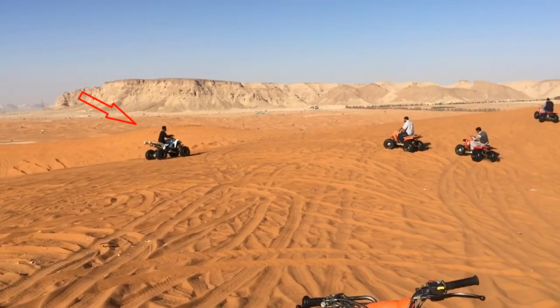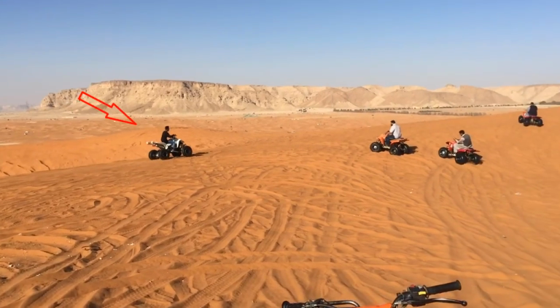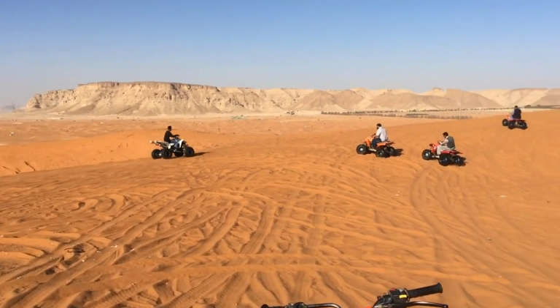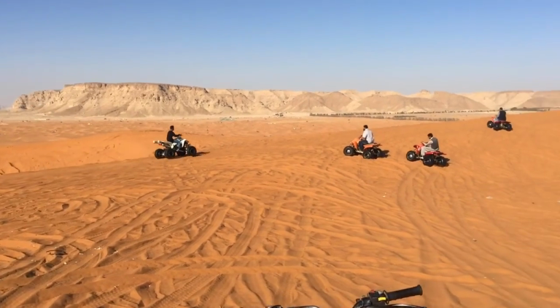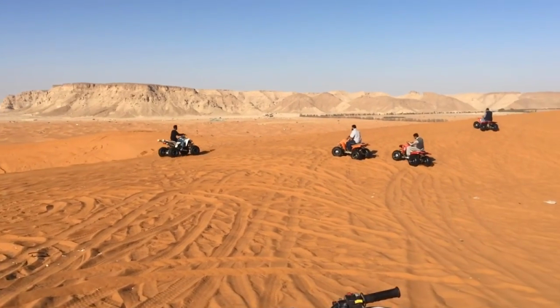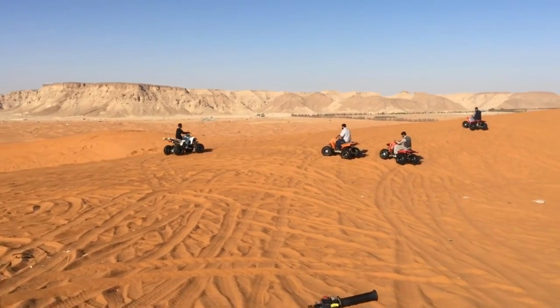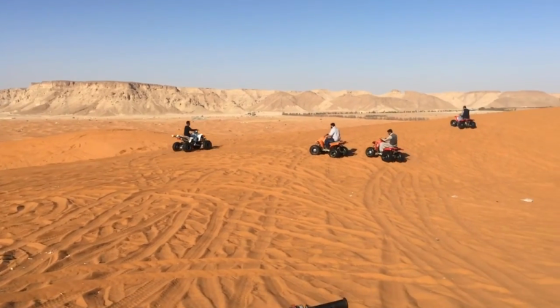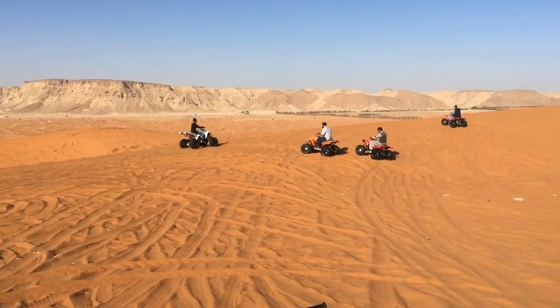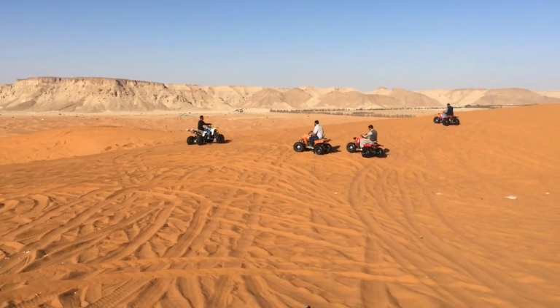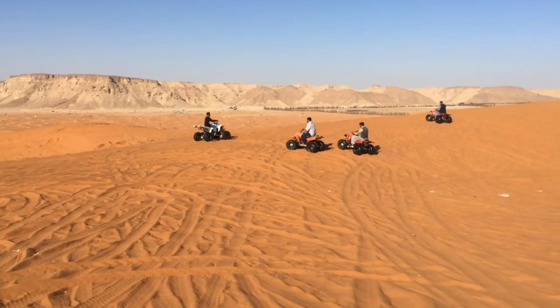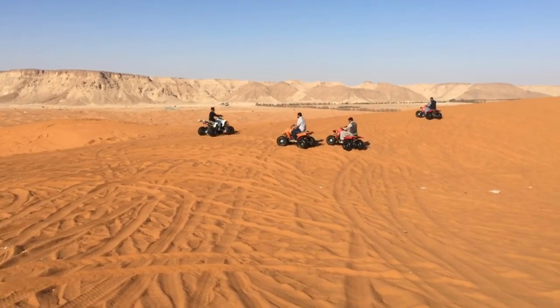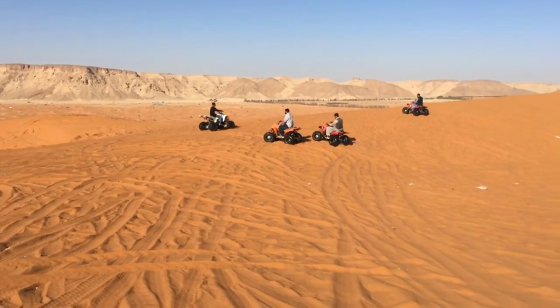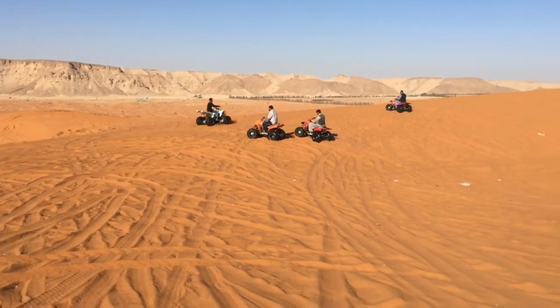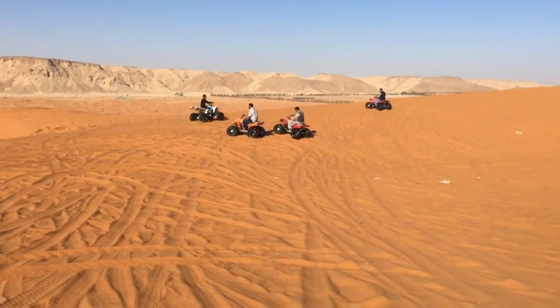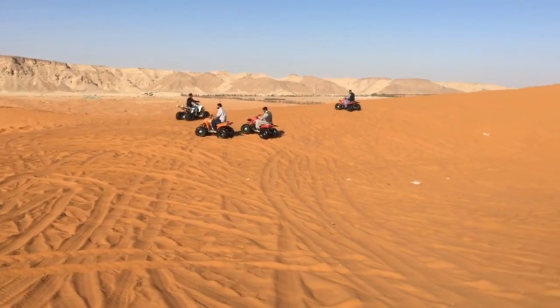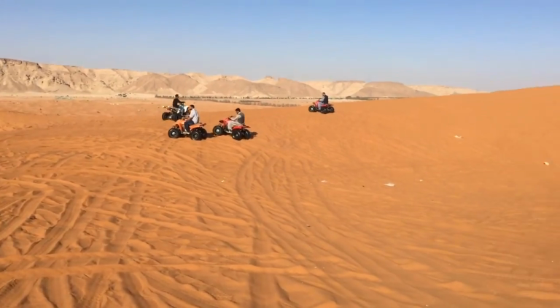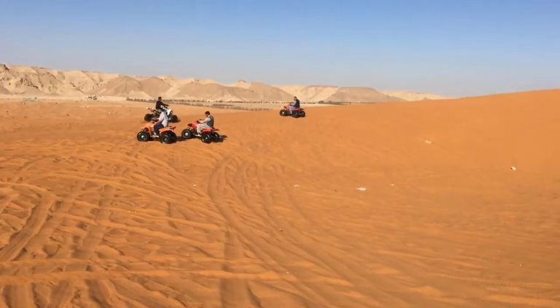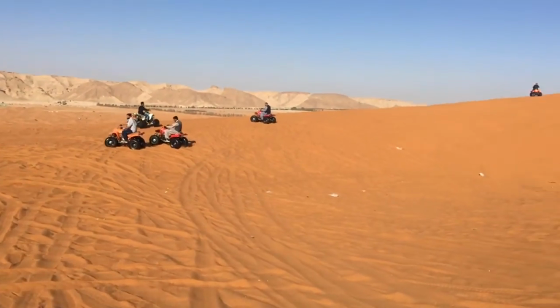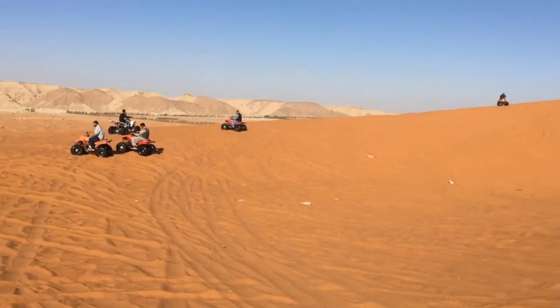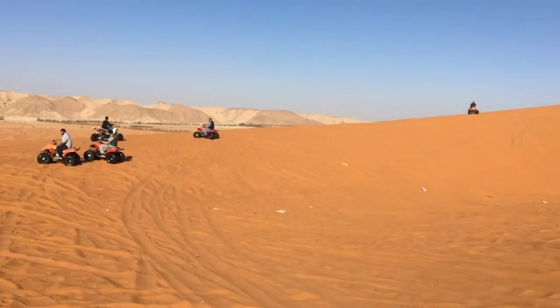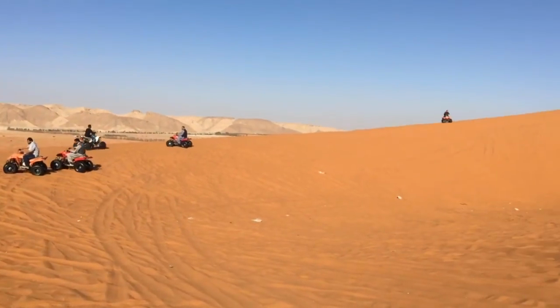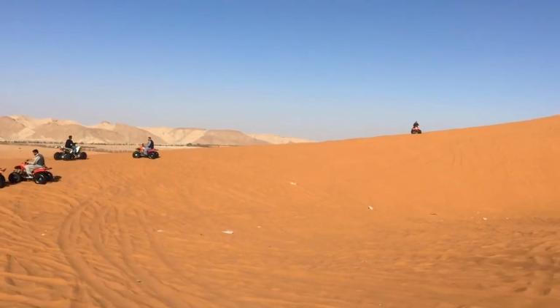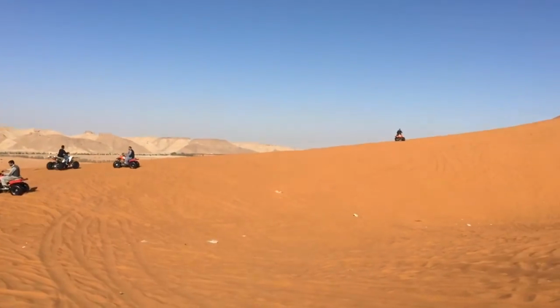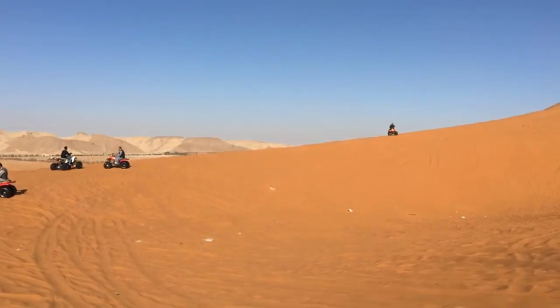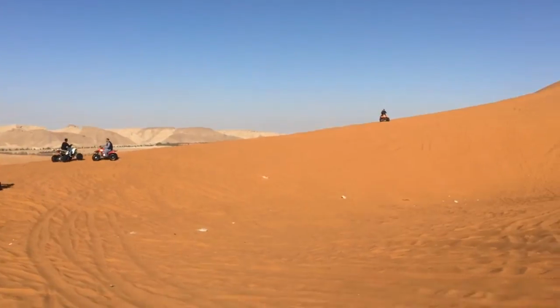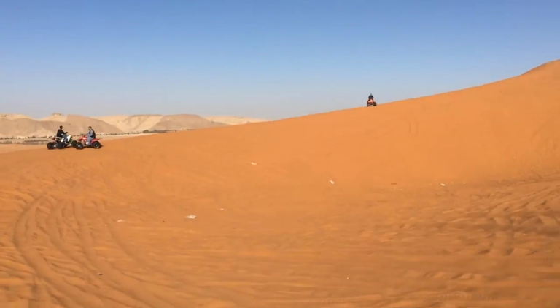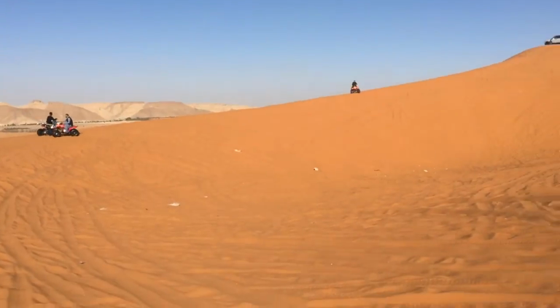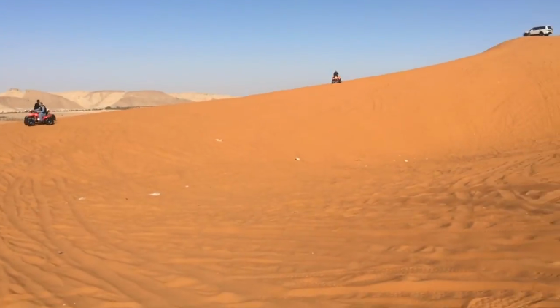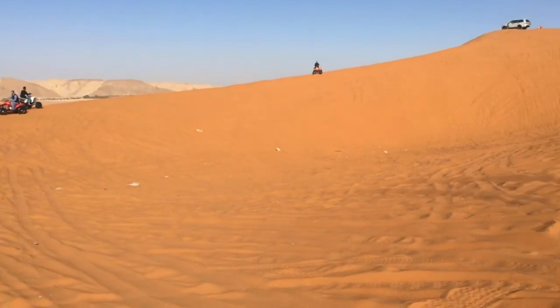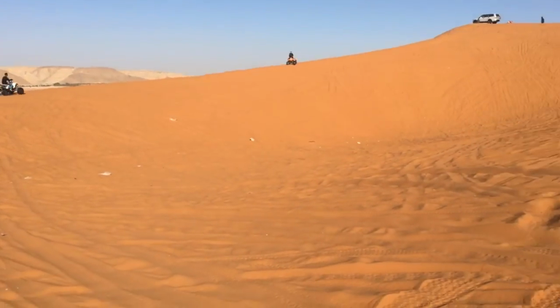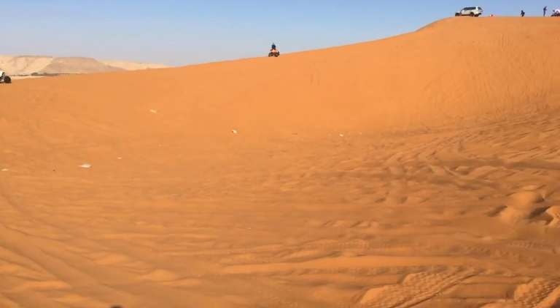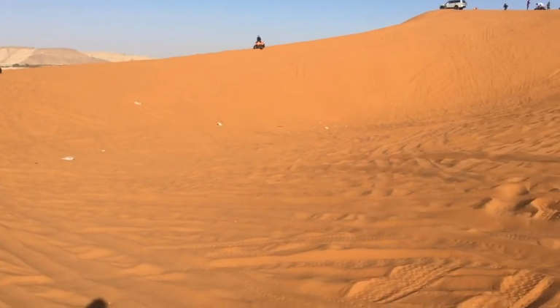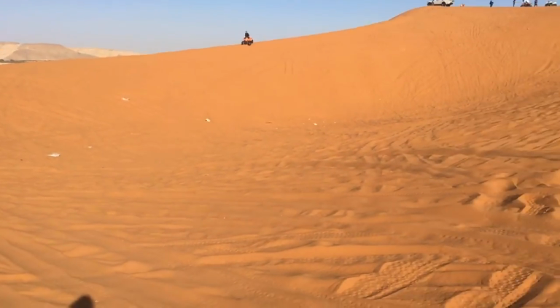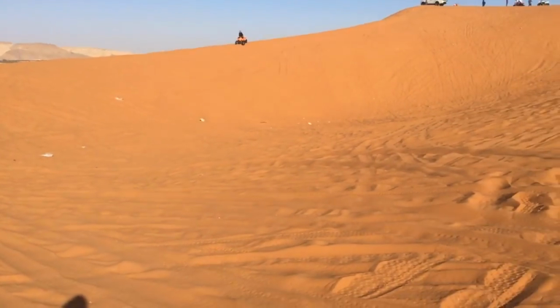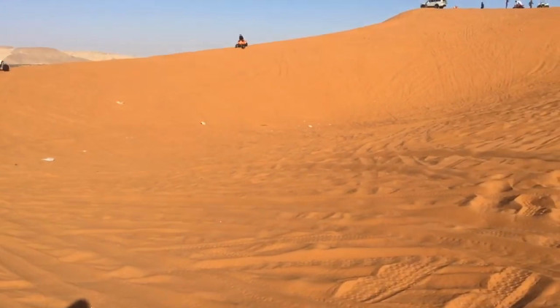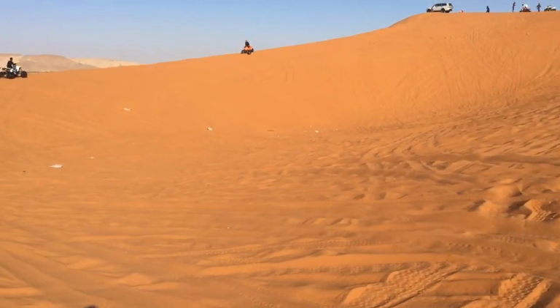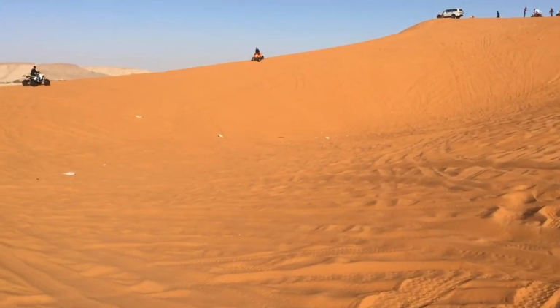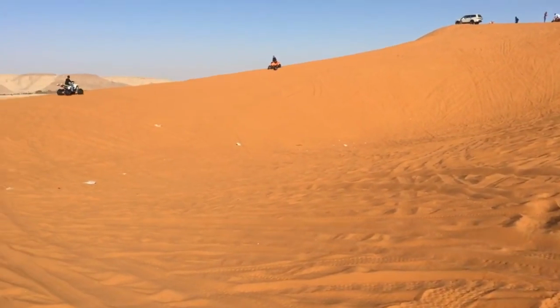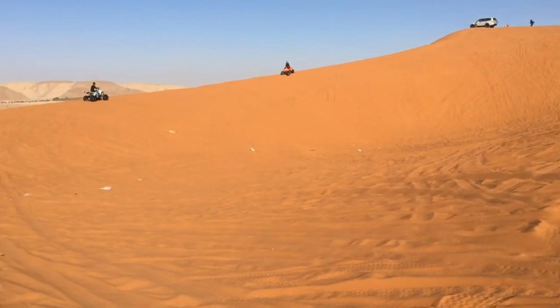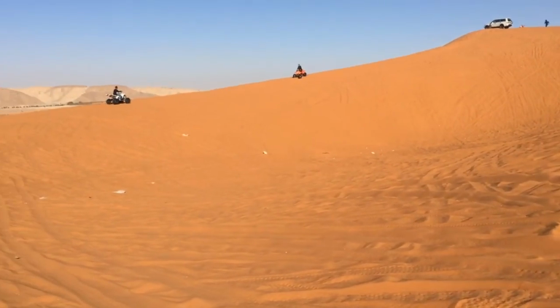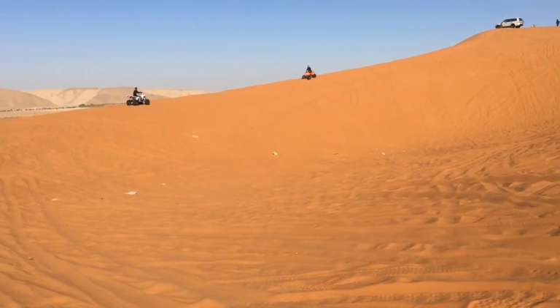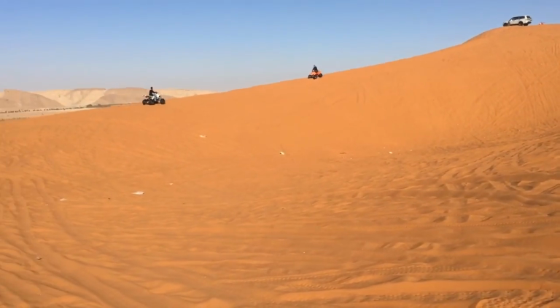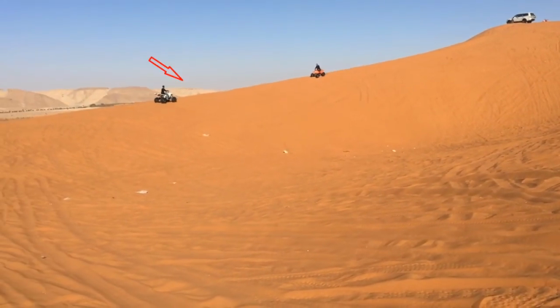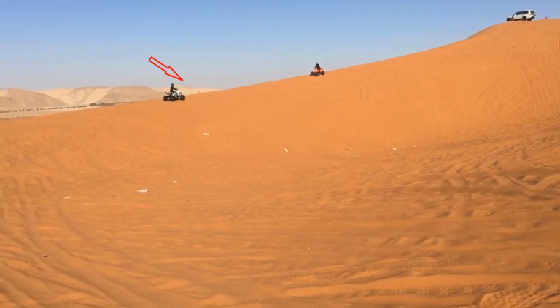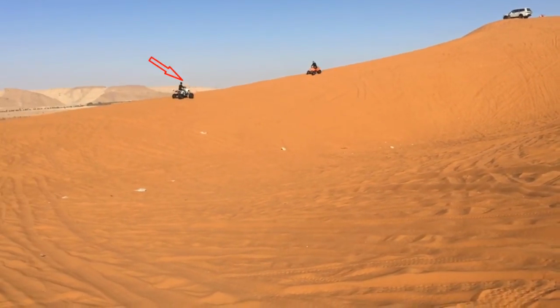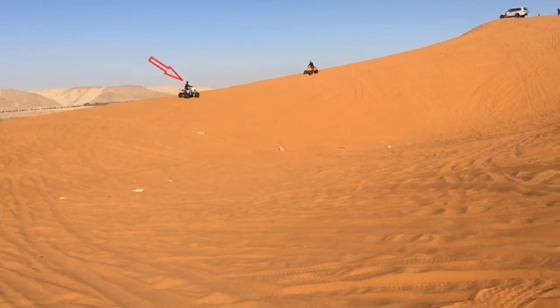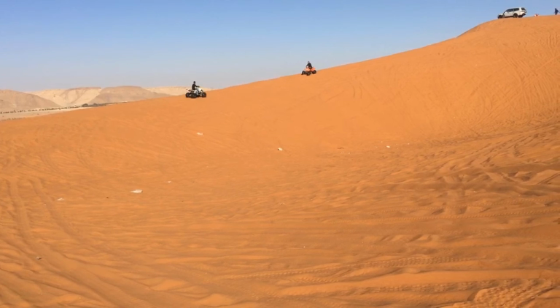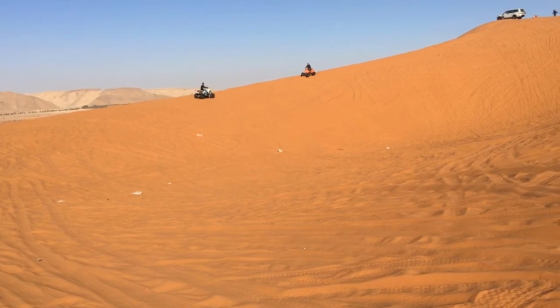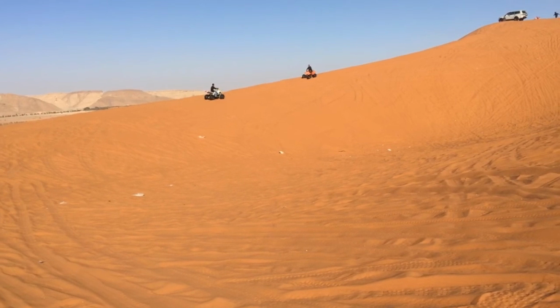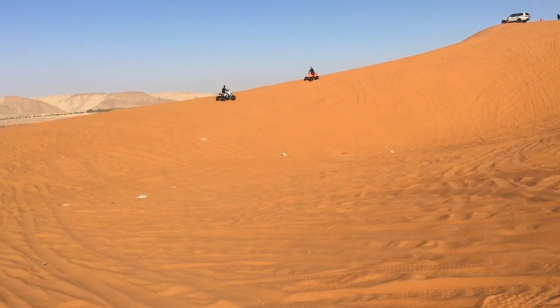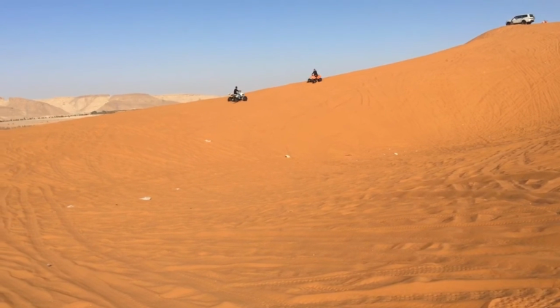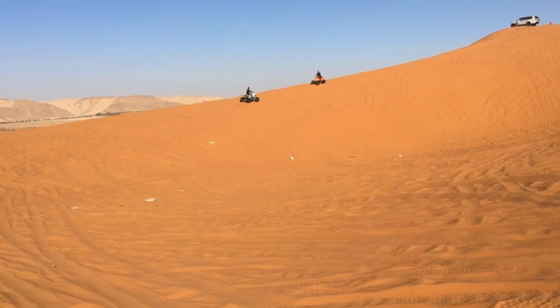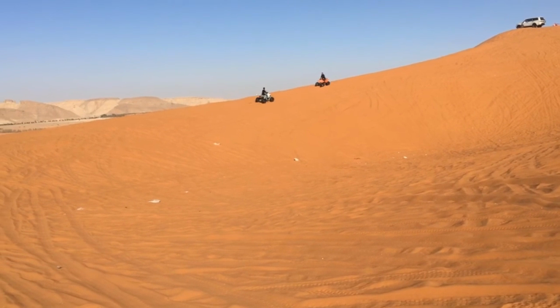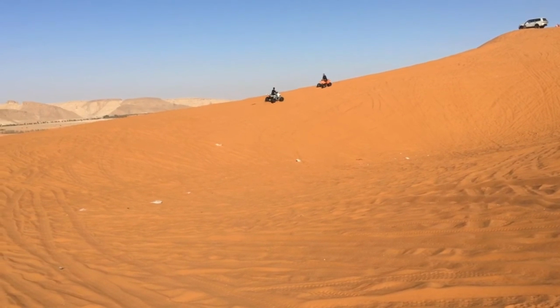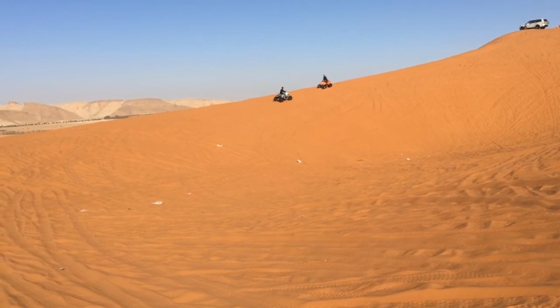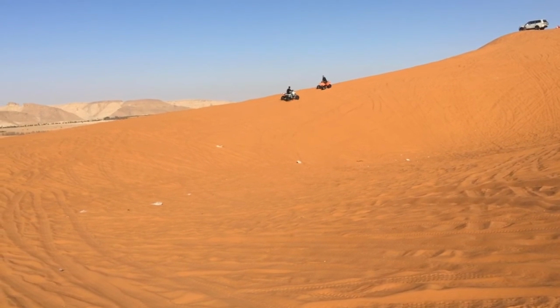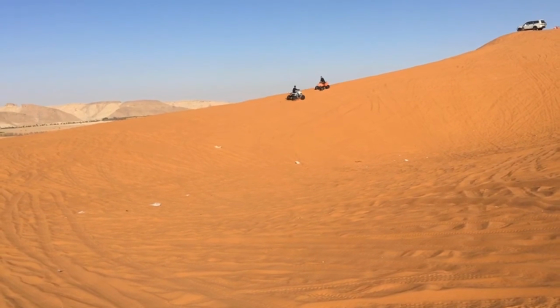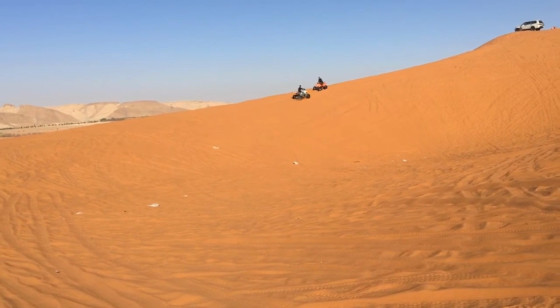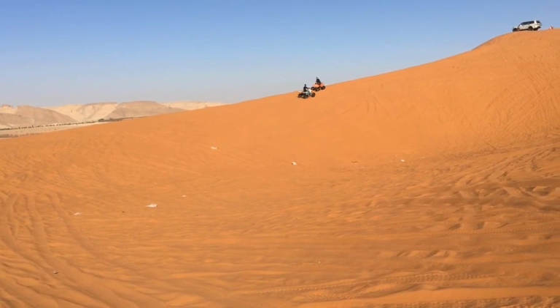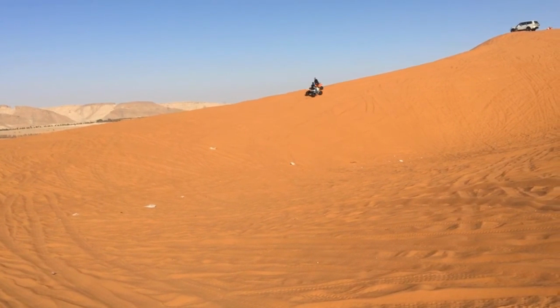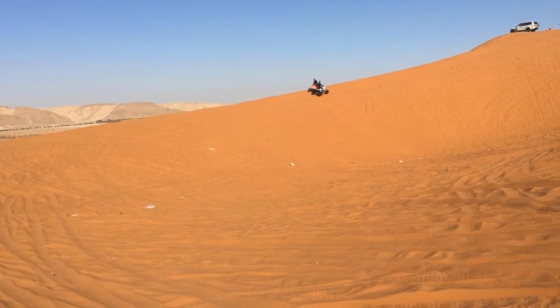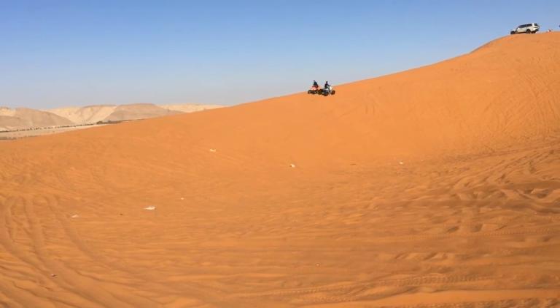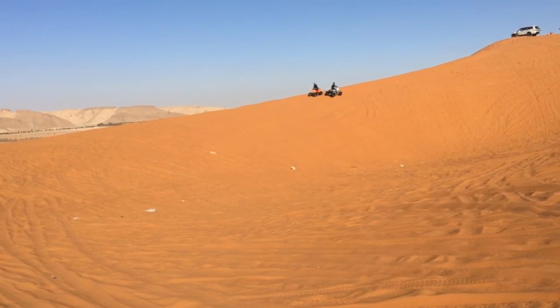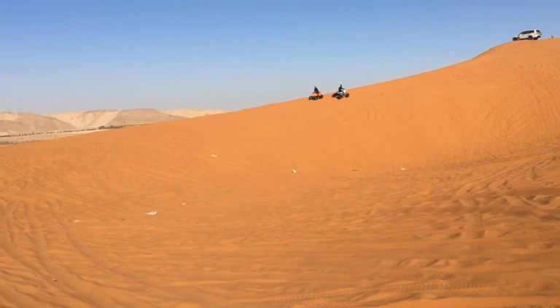That bike is 250cc — you can see it has the power and you can reach the top easily.